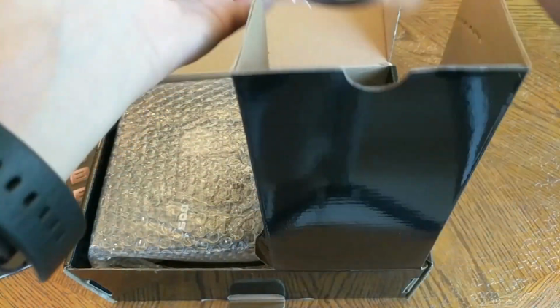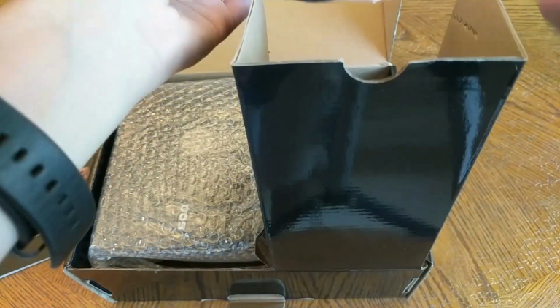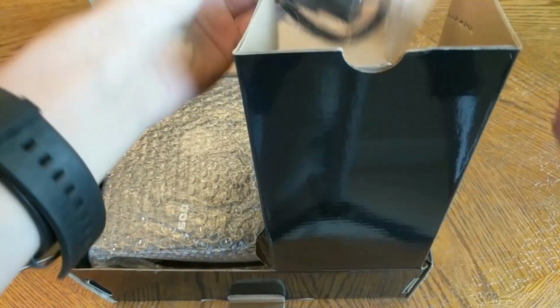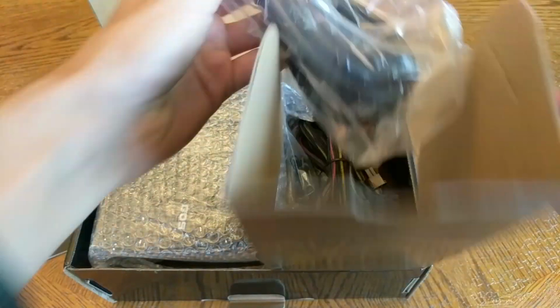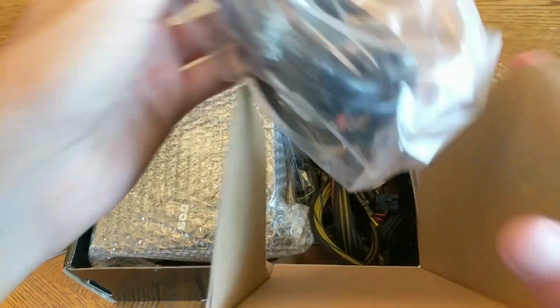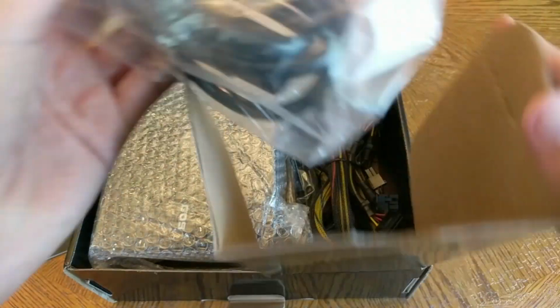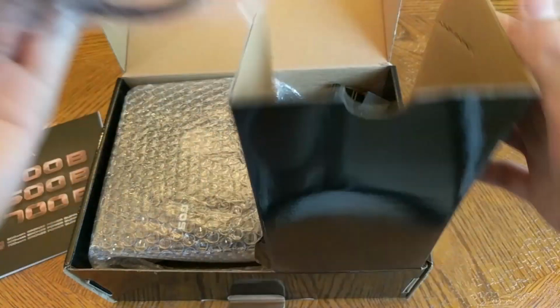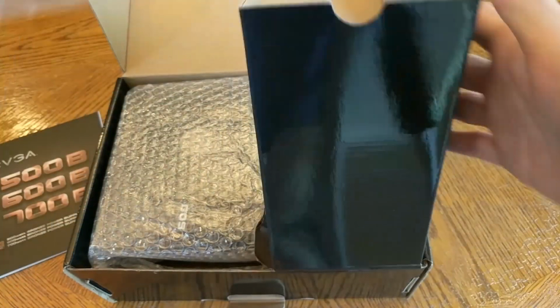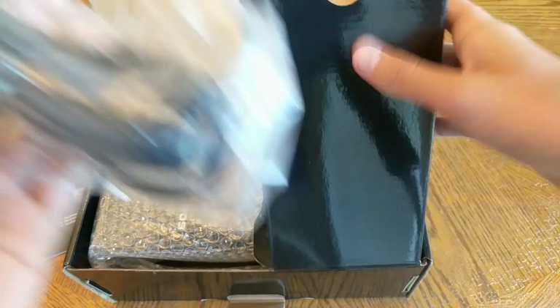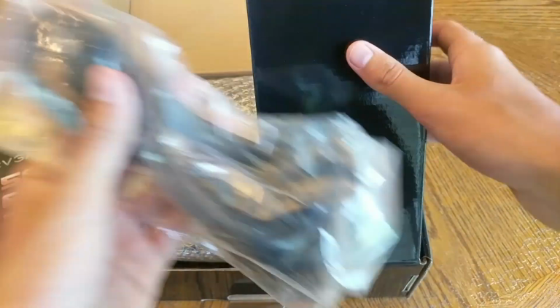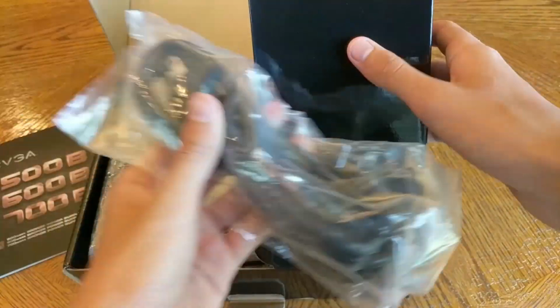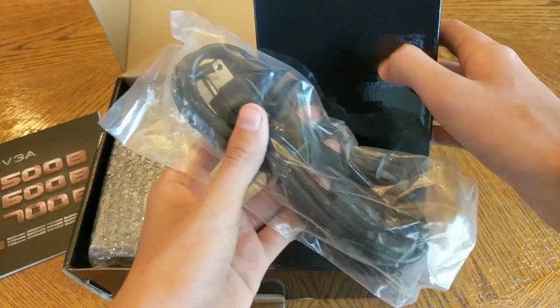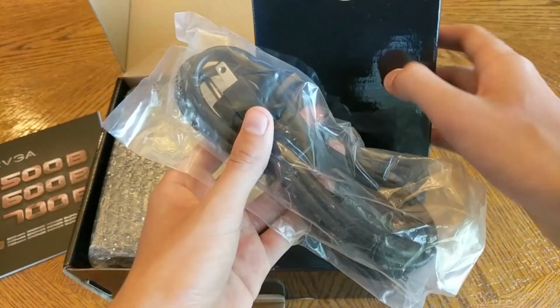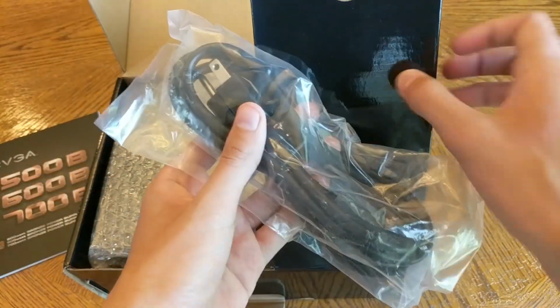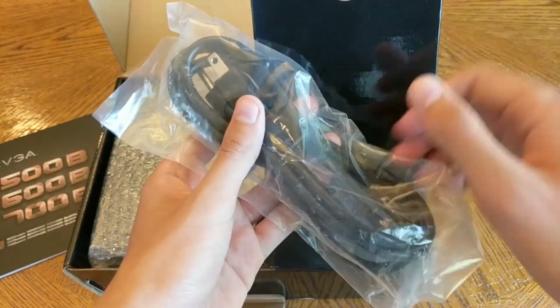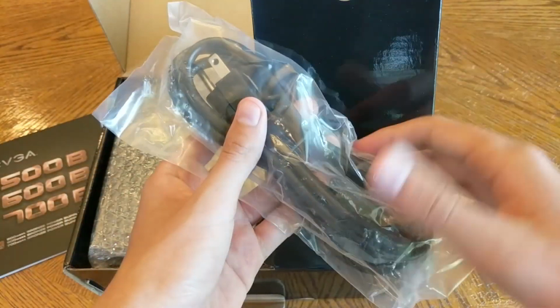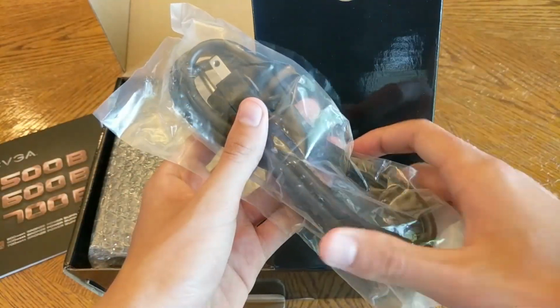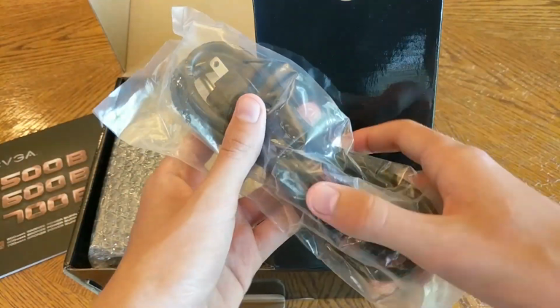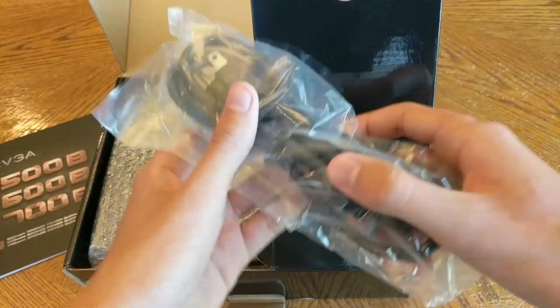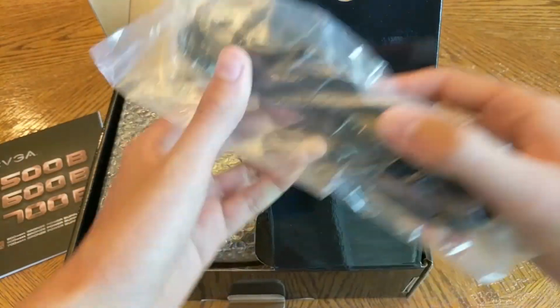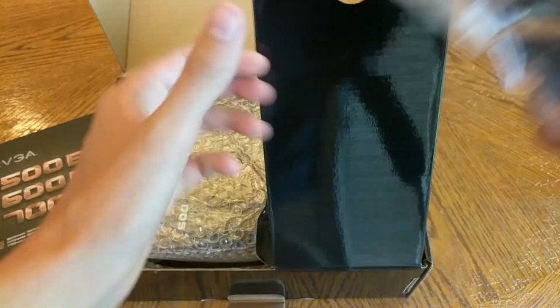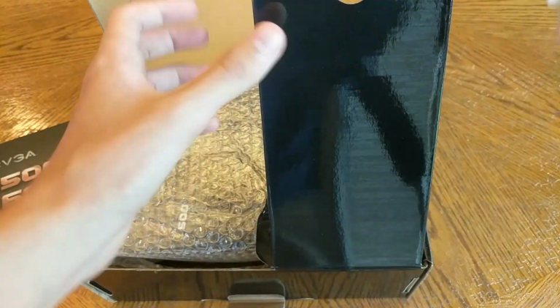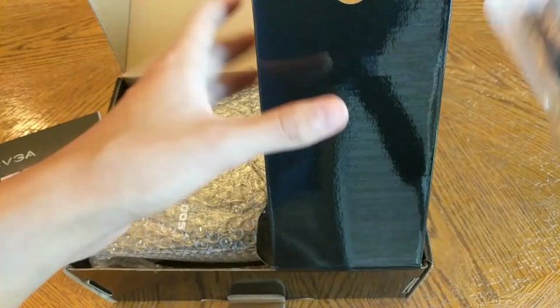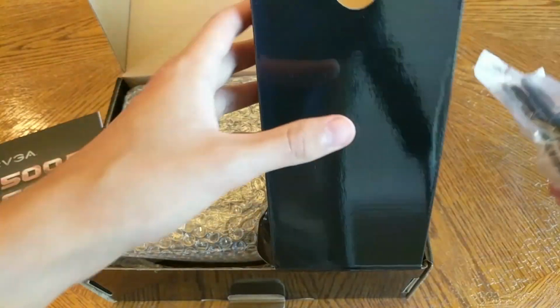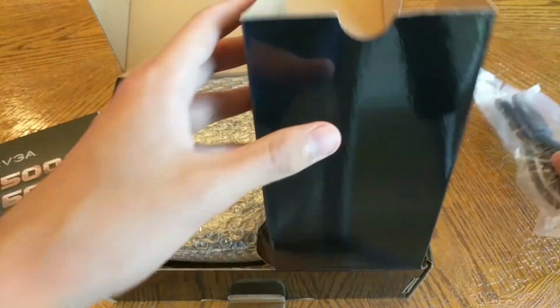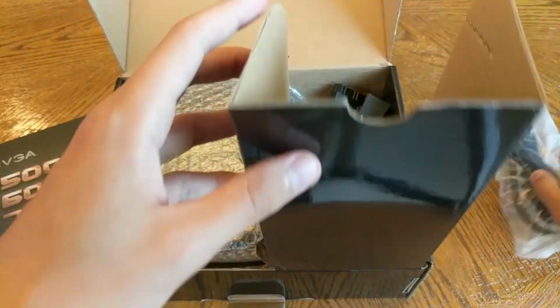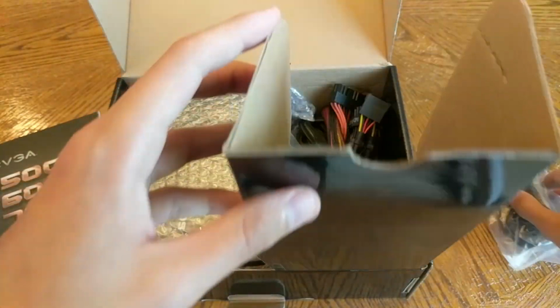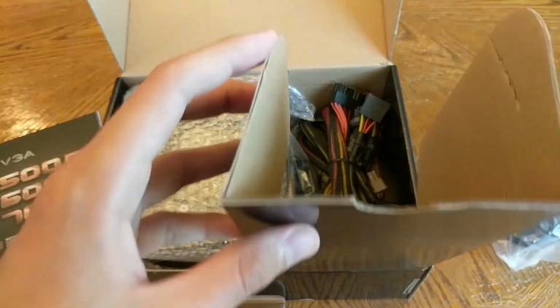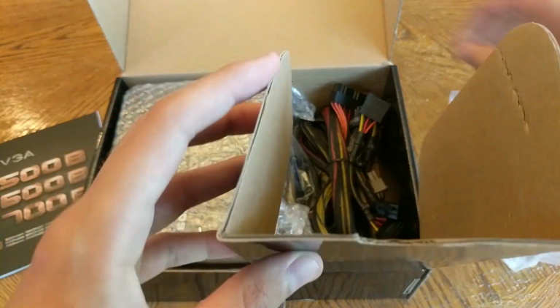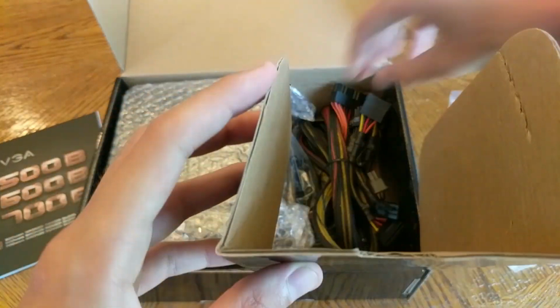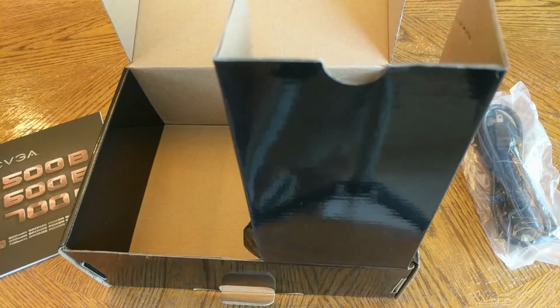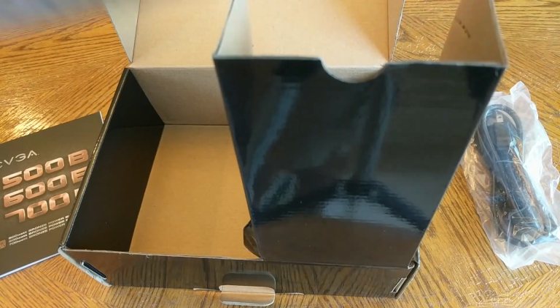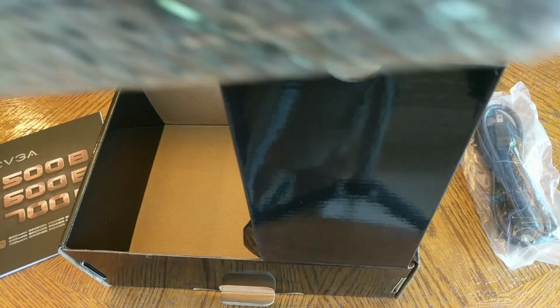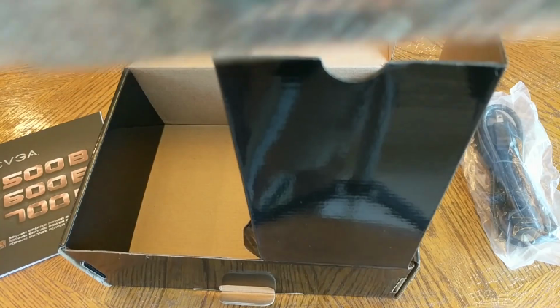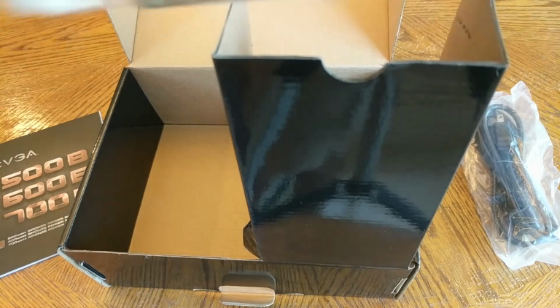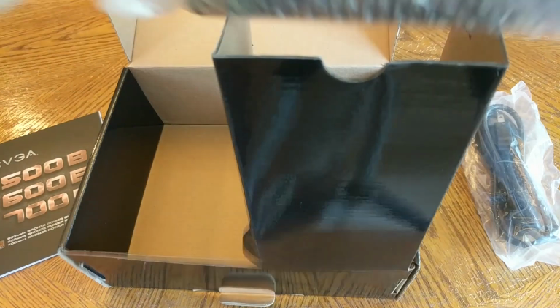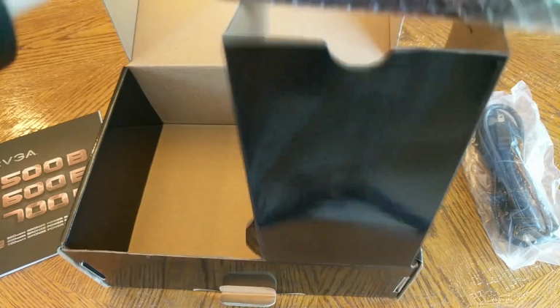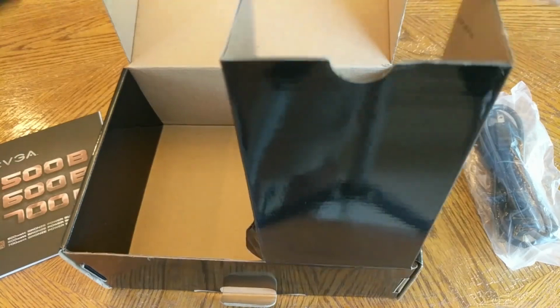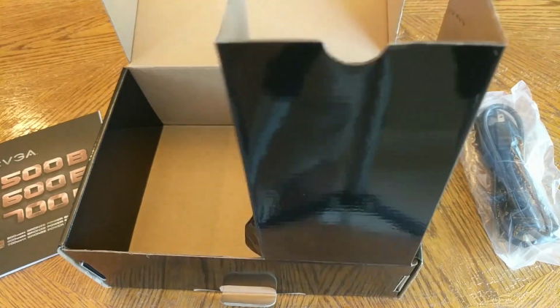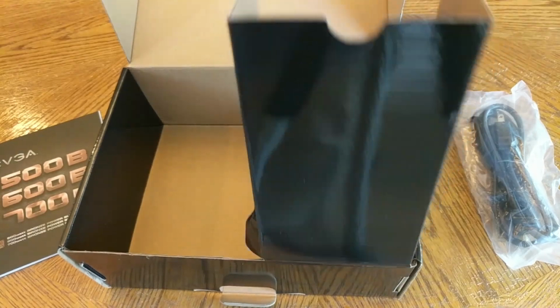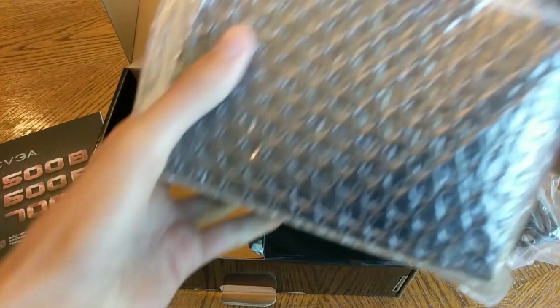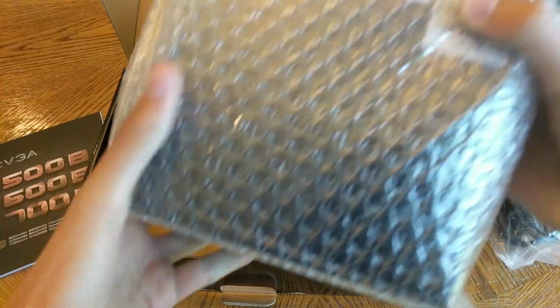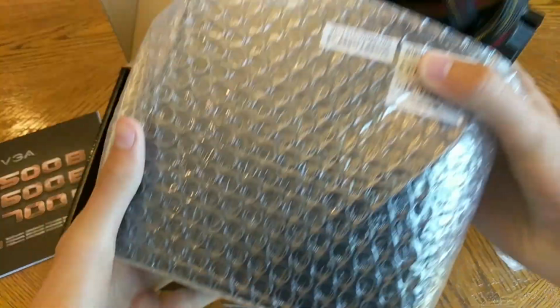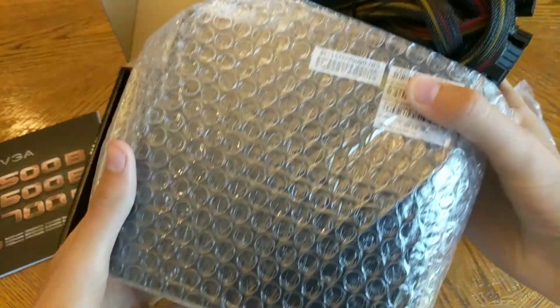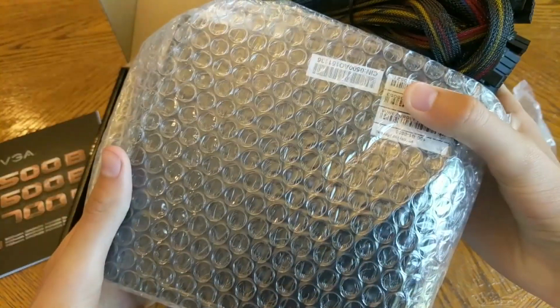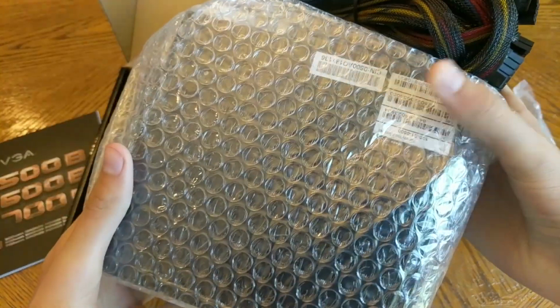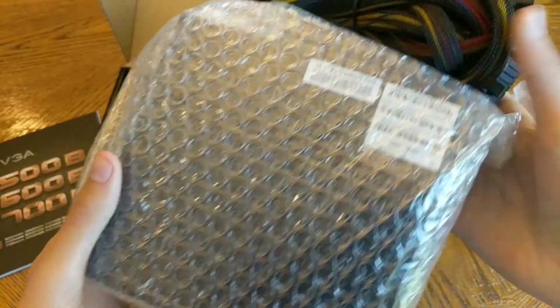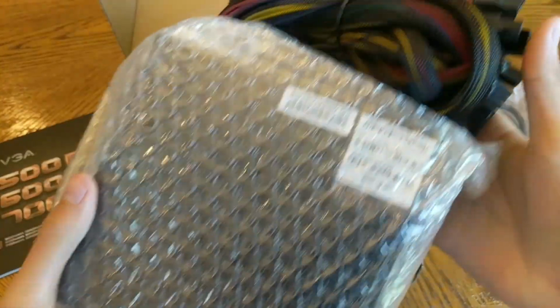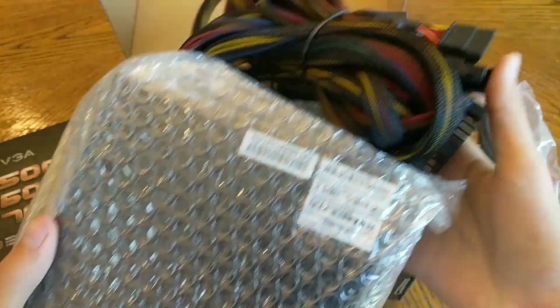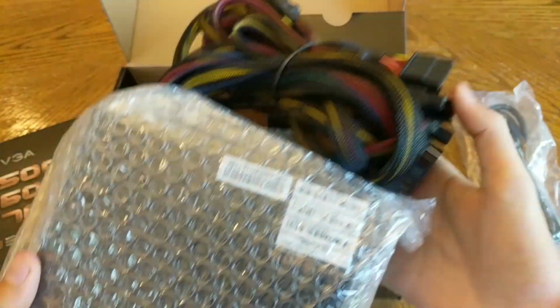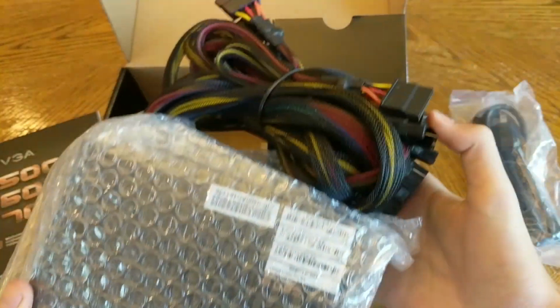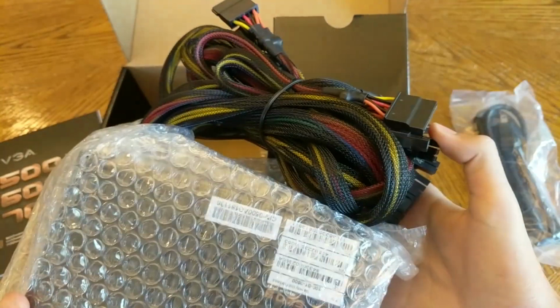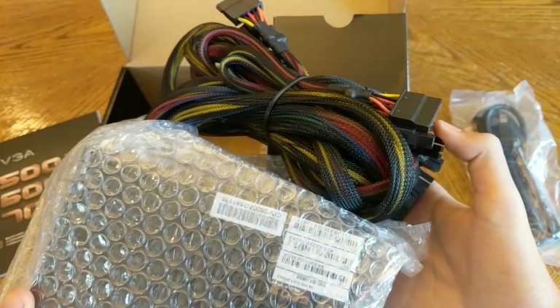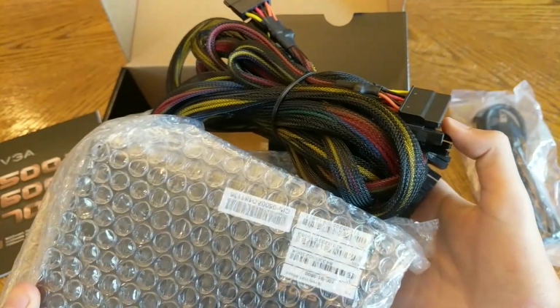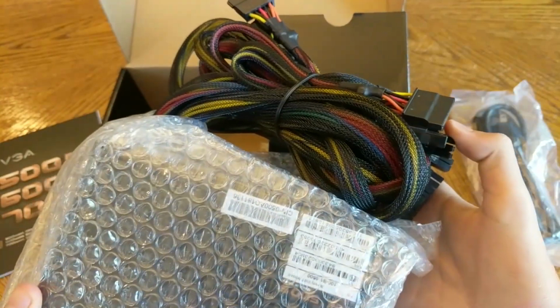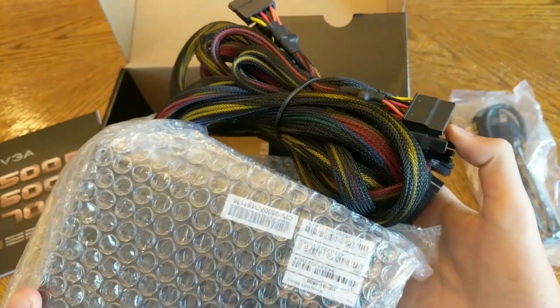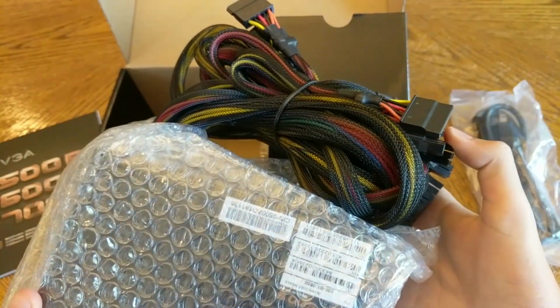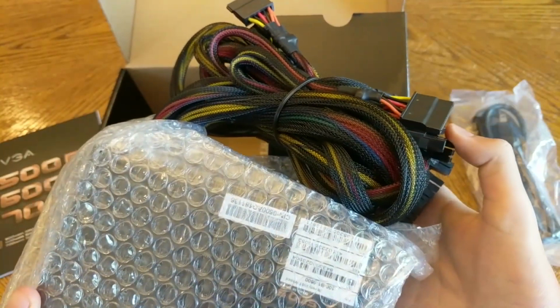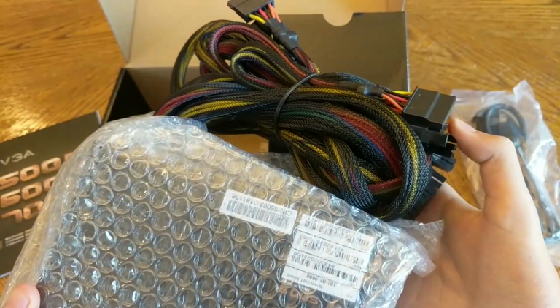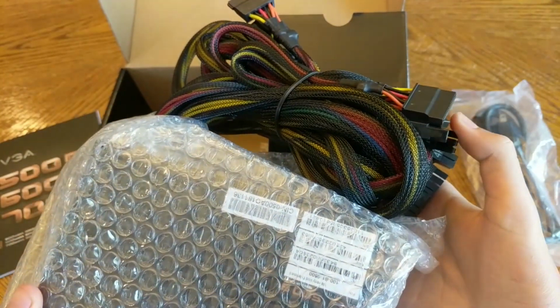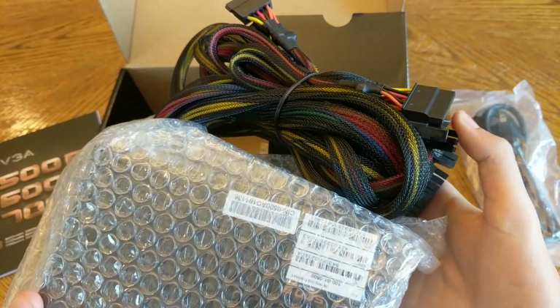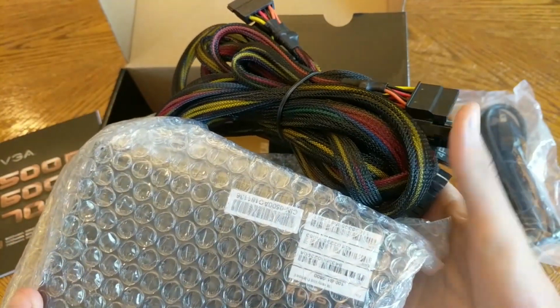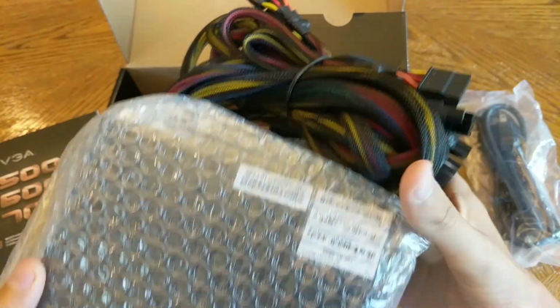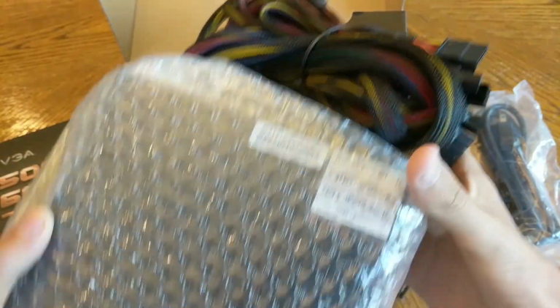Here is the wall adapter power cable, and here is the power supply with all the cables you need to plug into your PC.